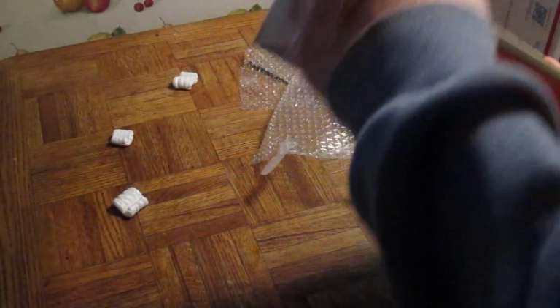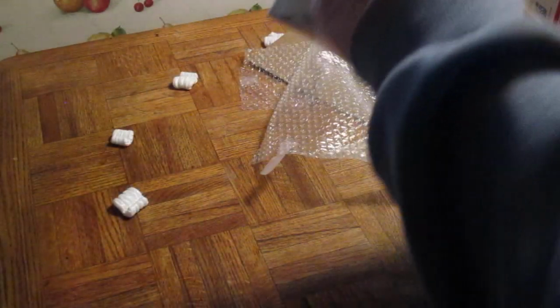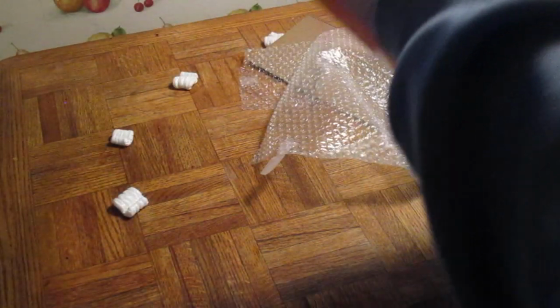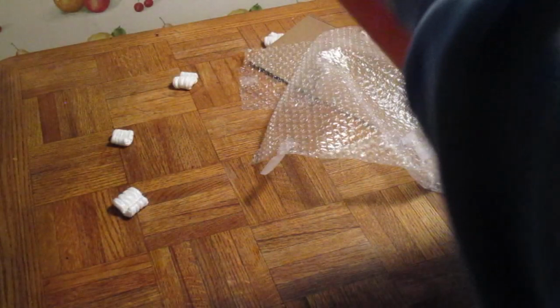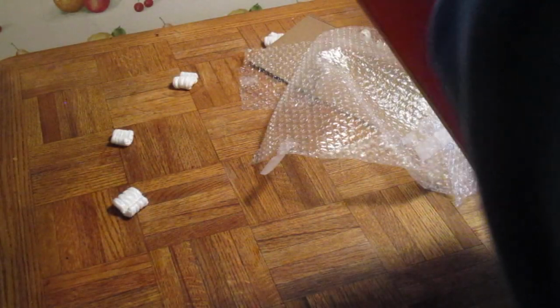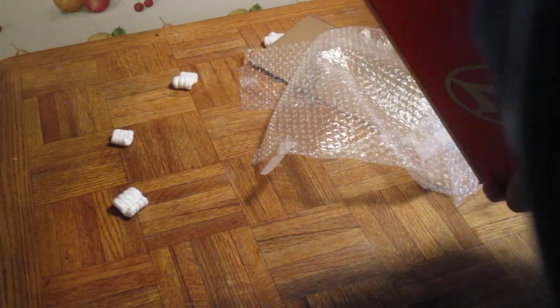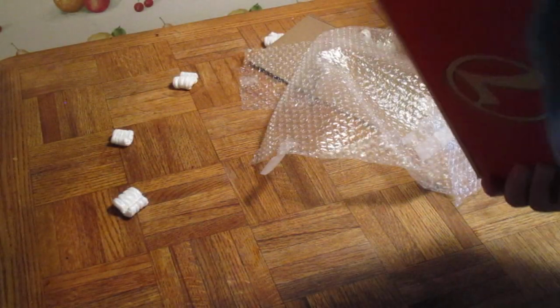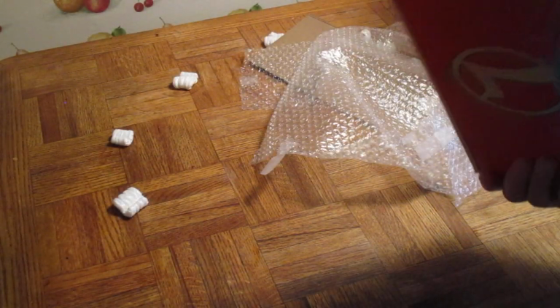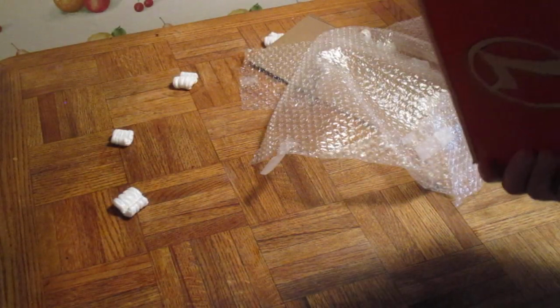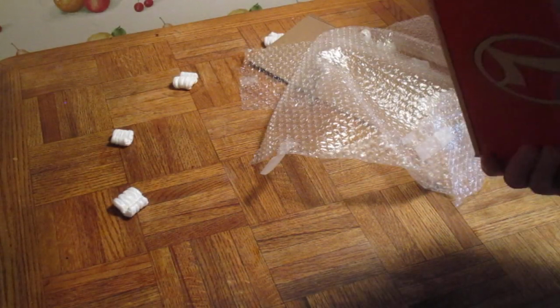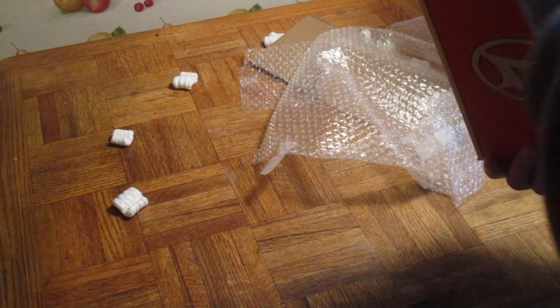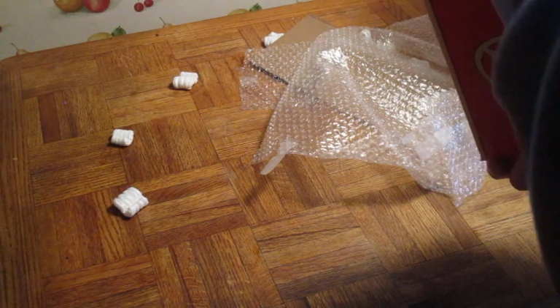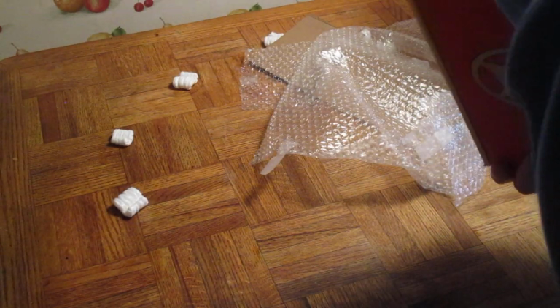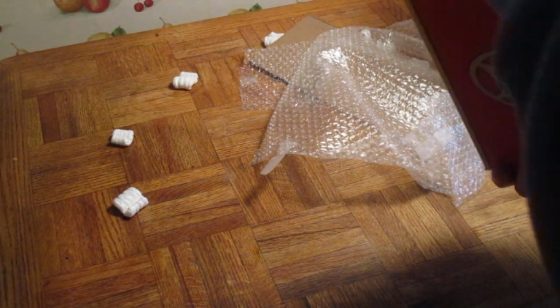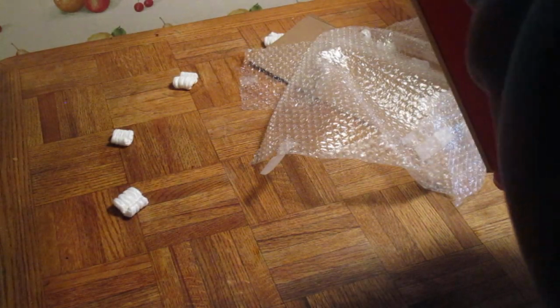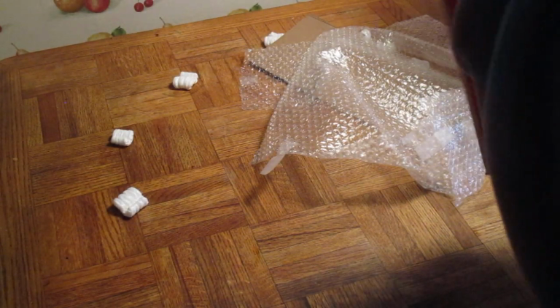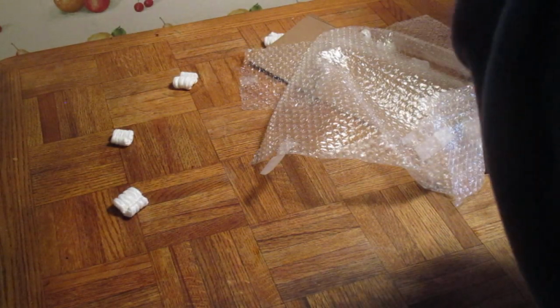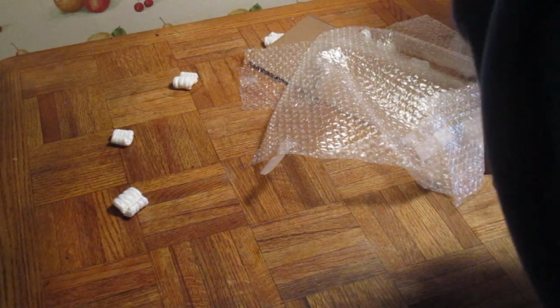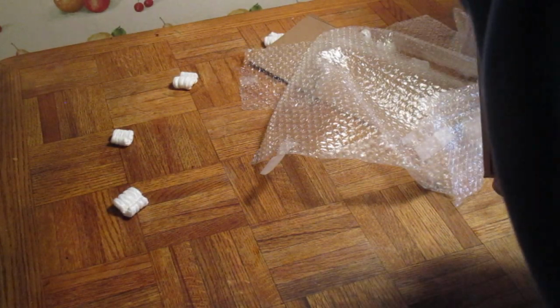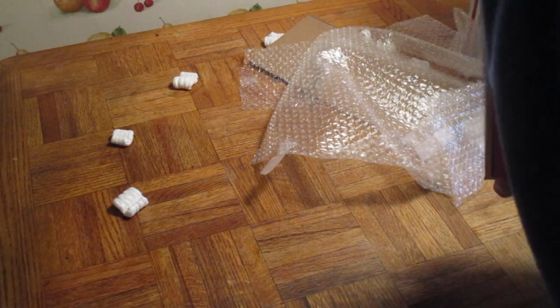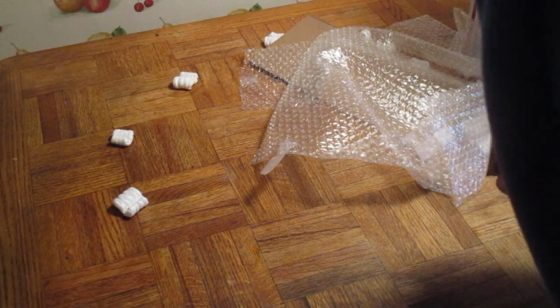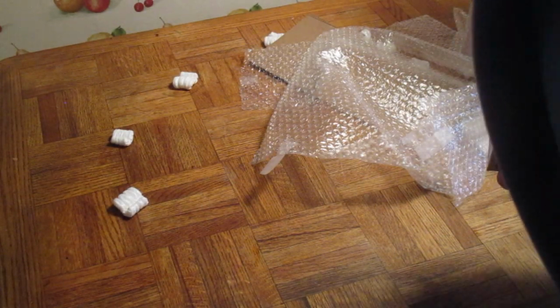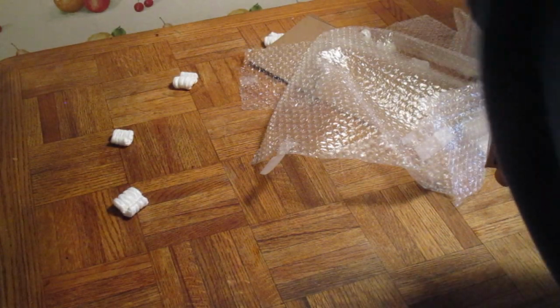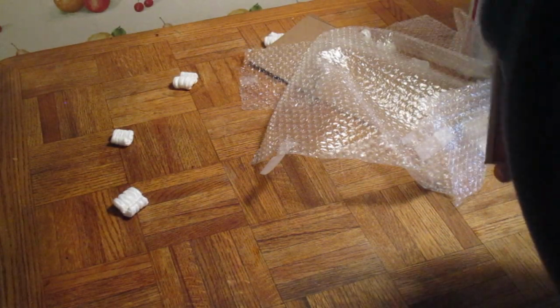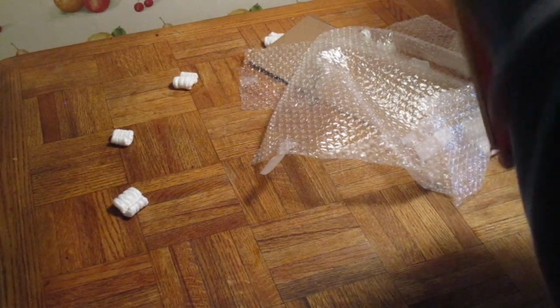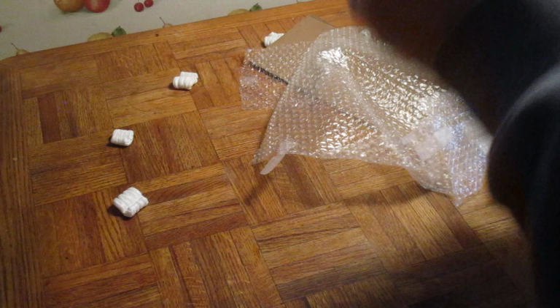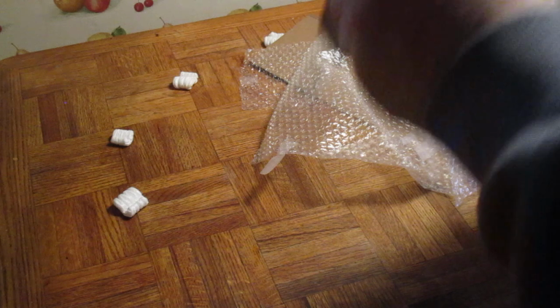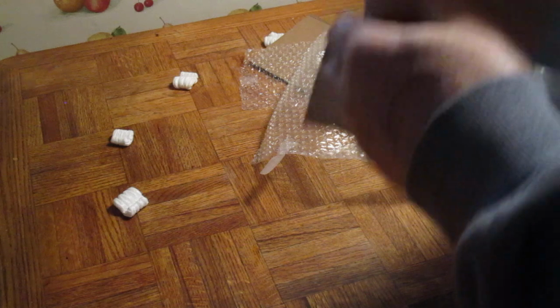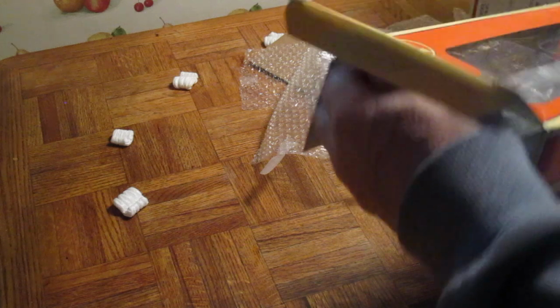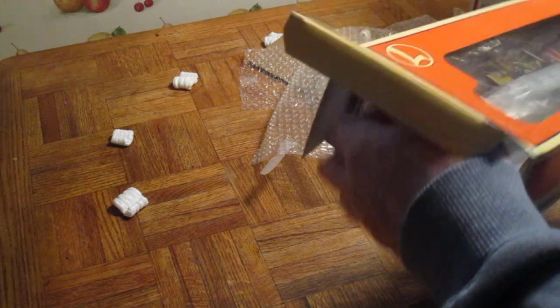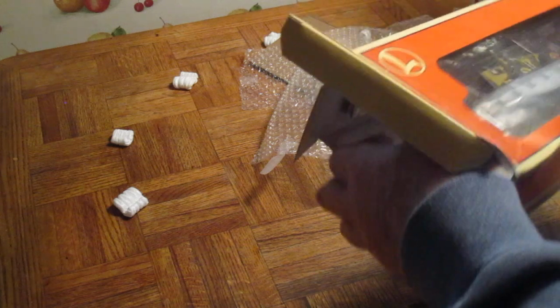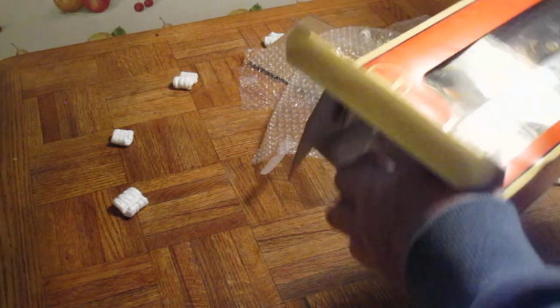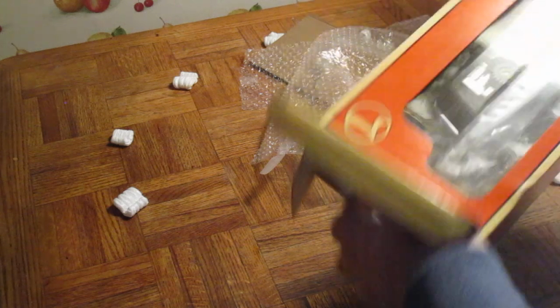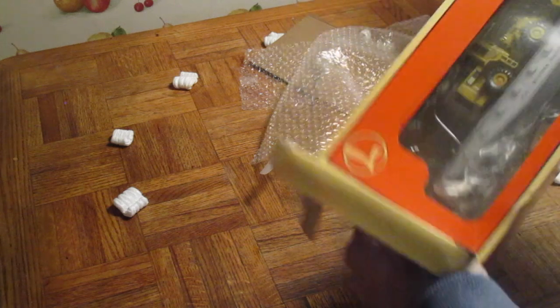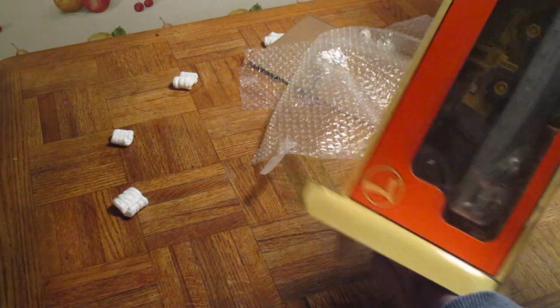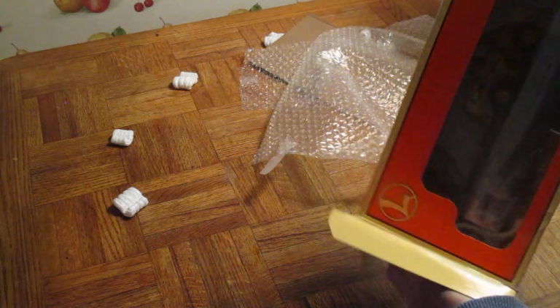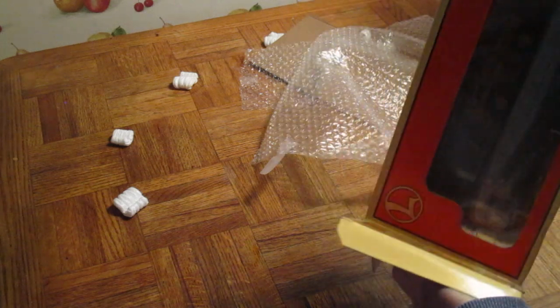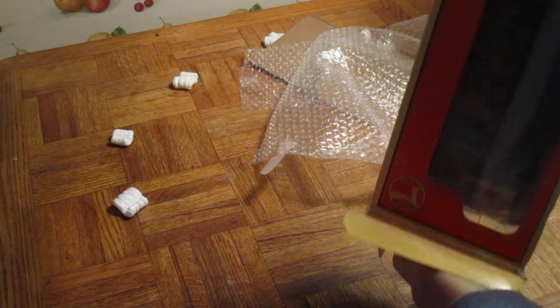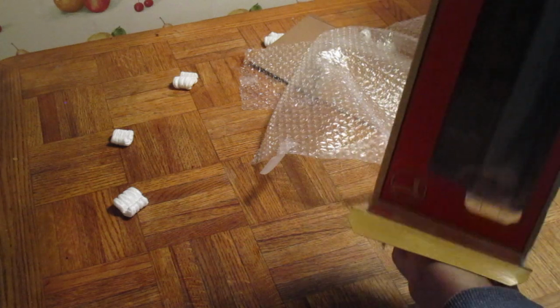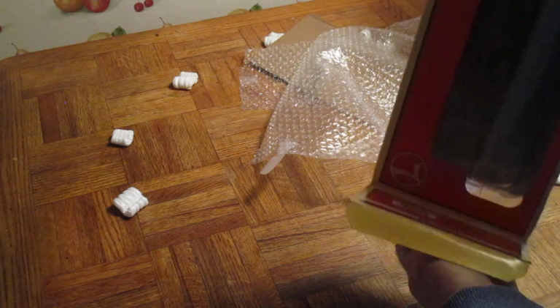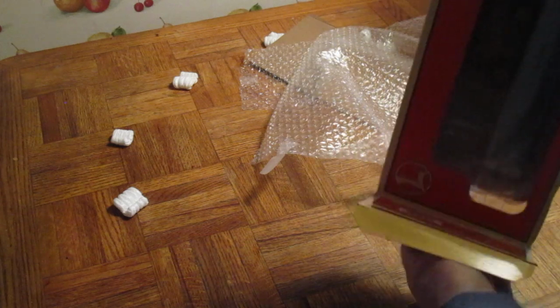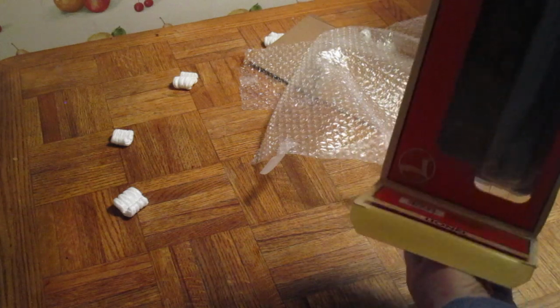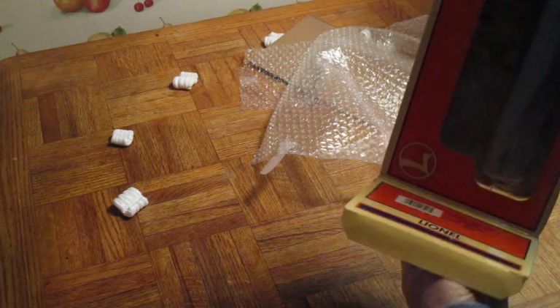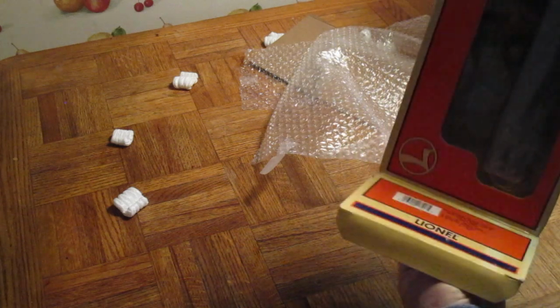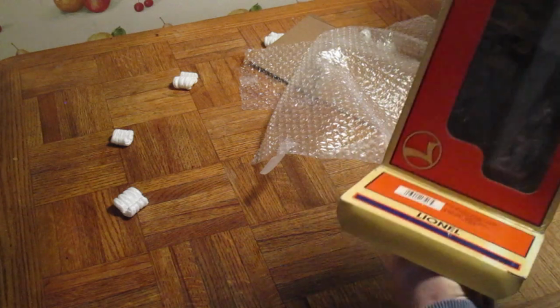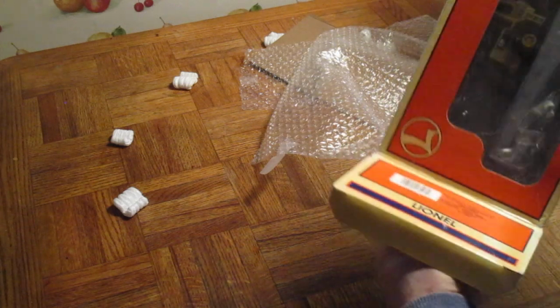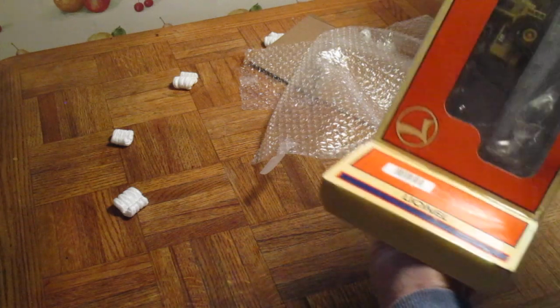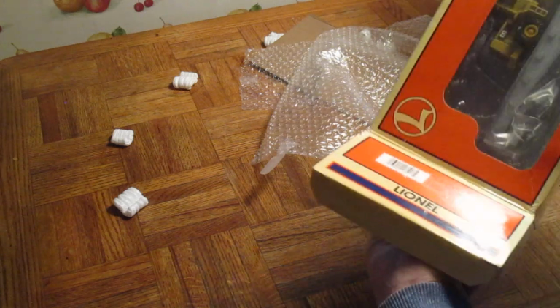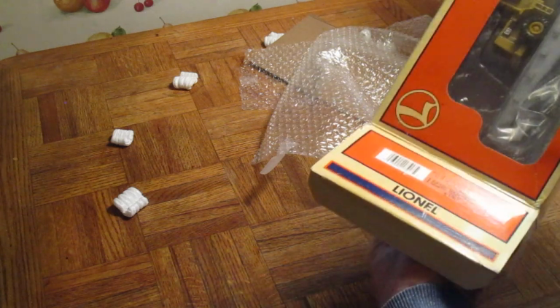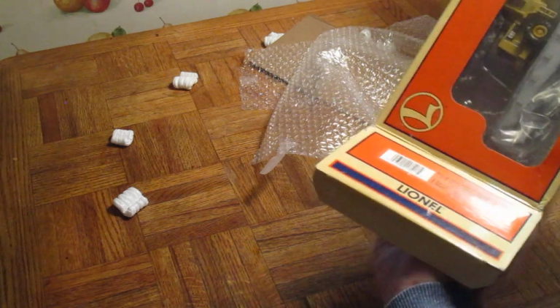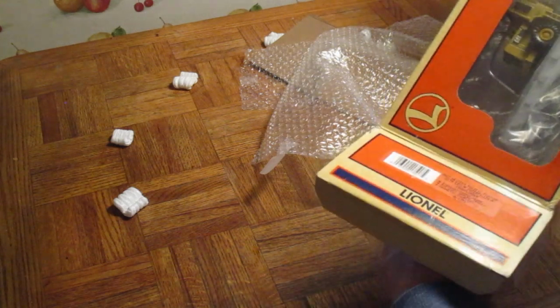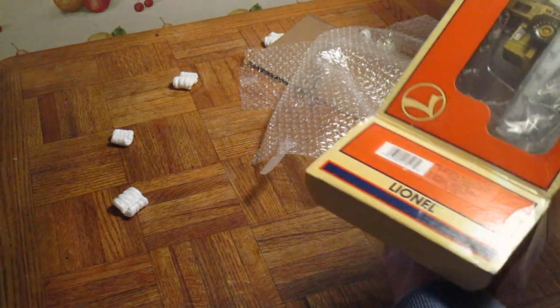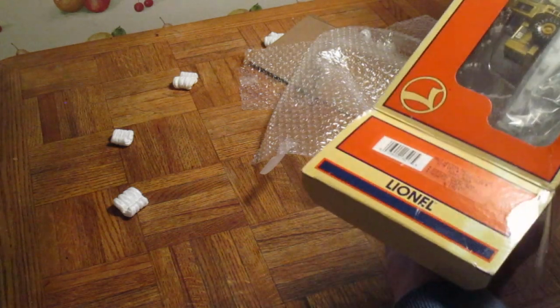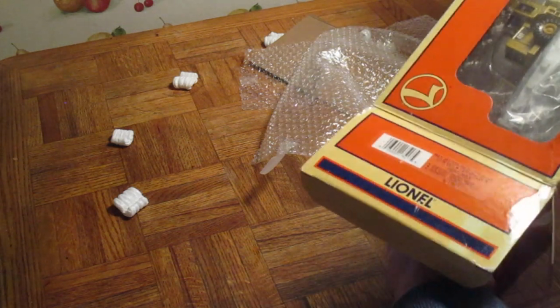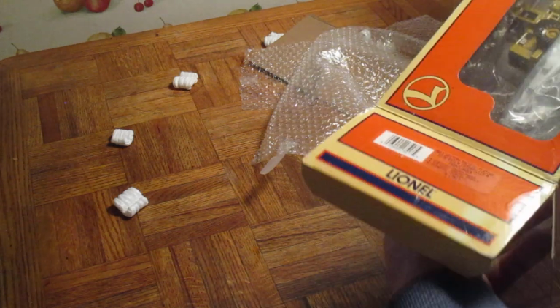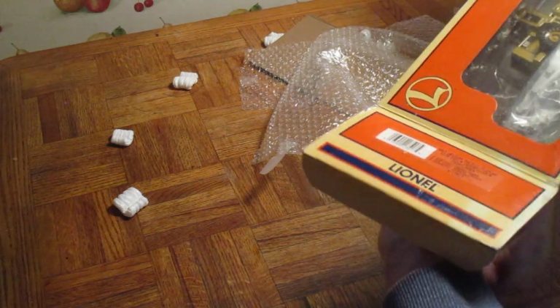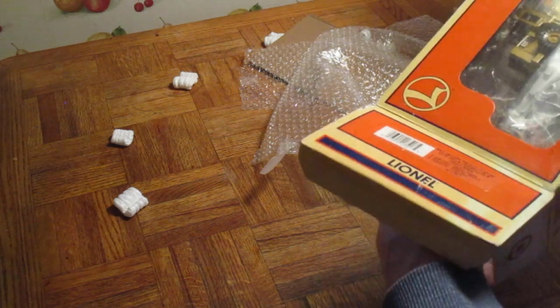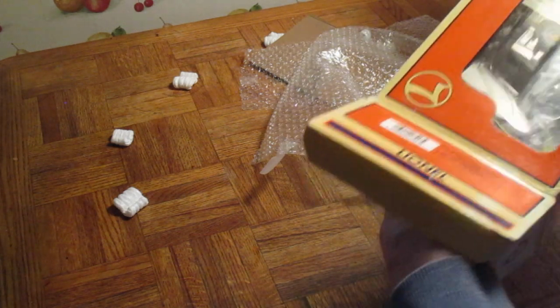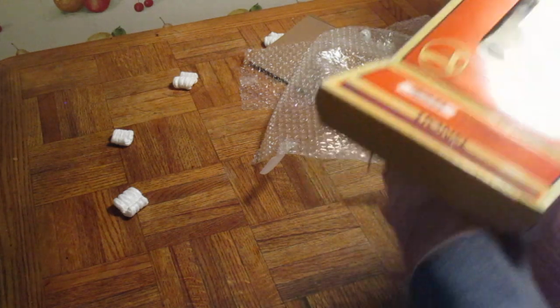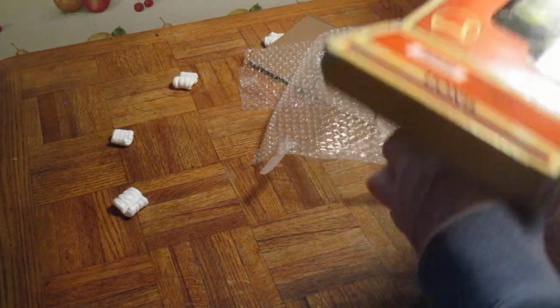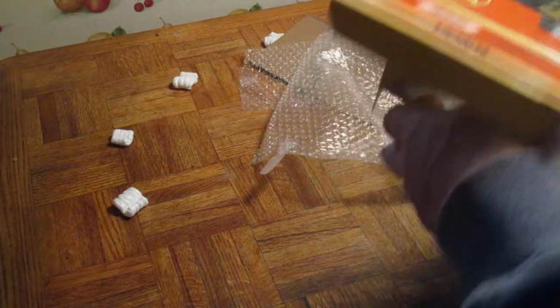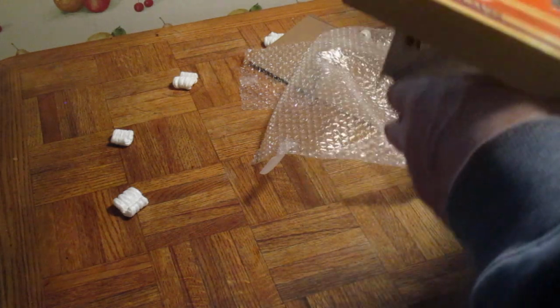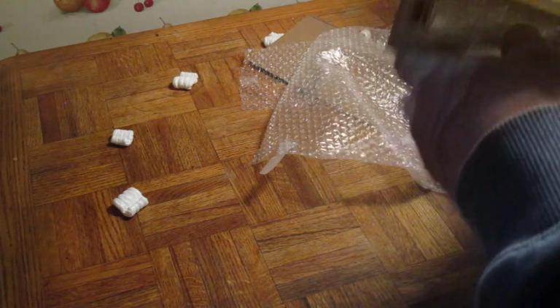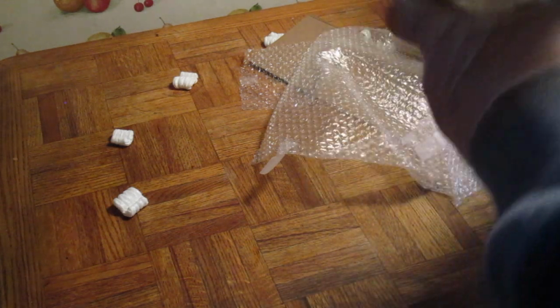It's brand new in the box. I'm going to get it out.